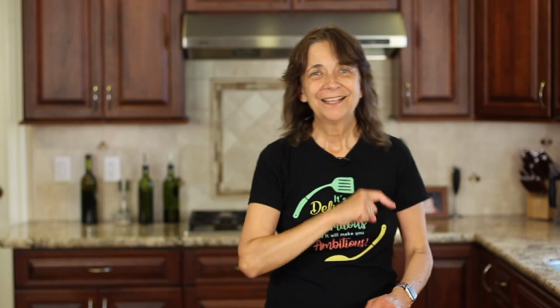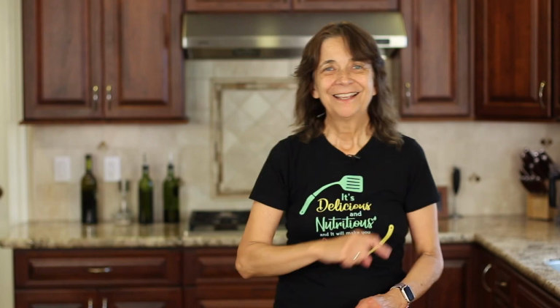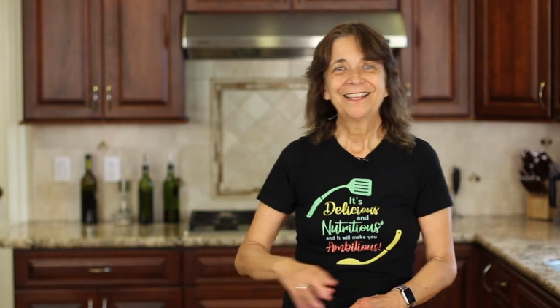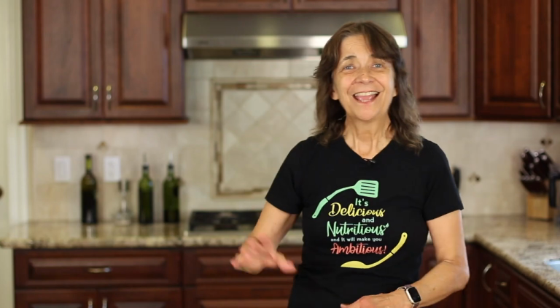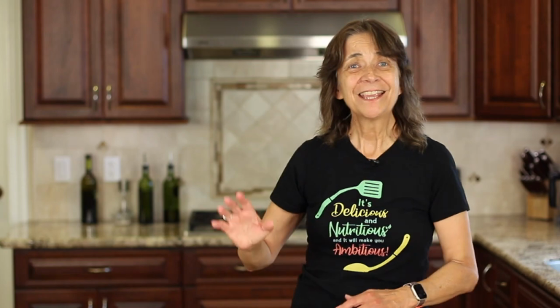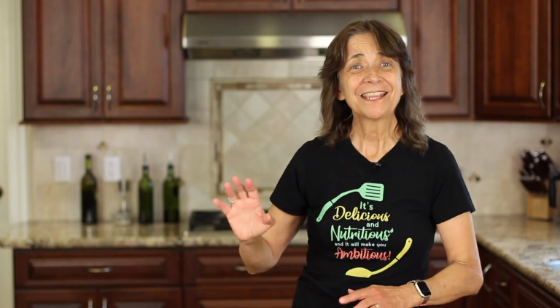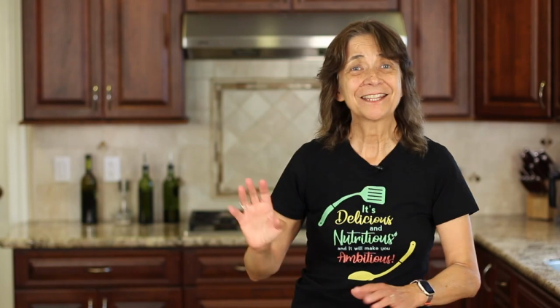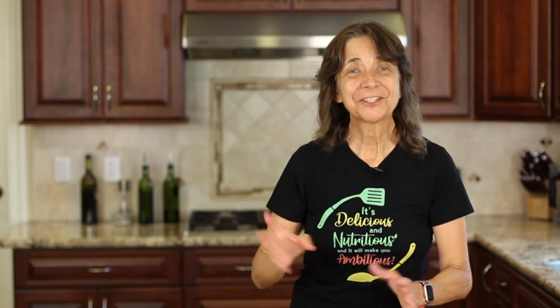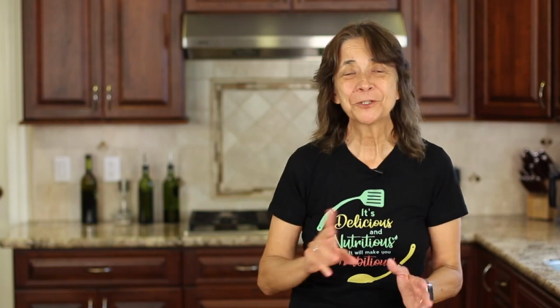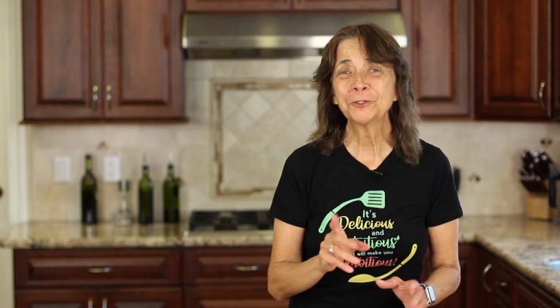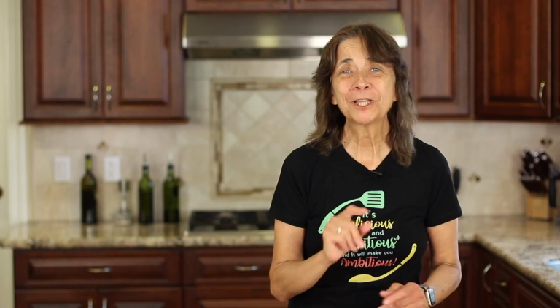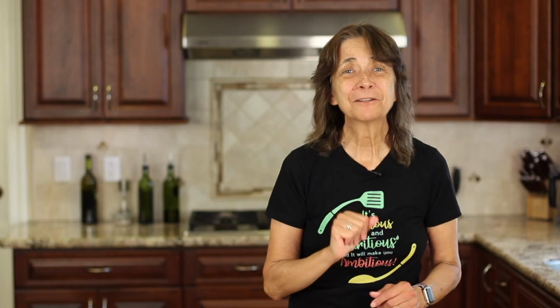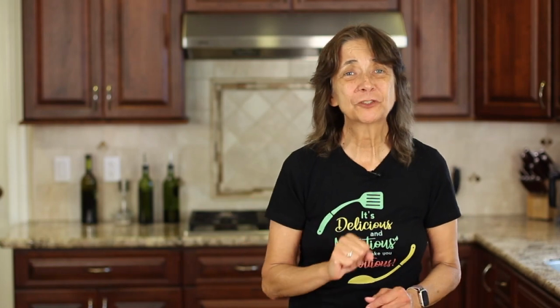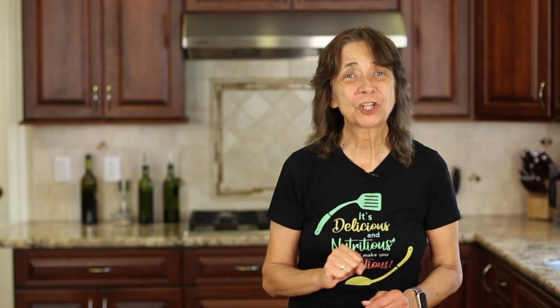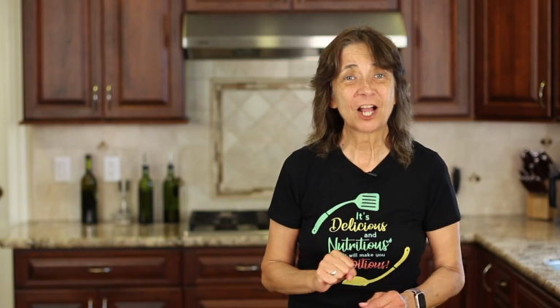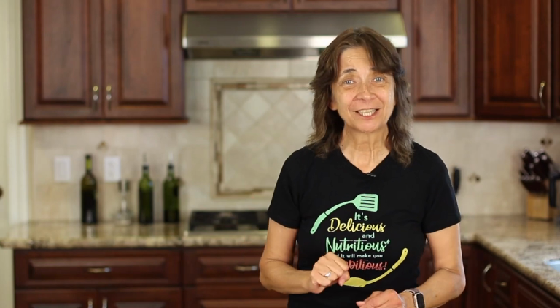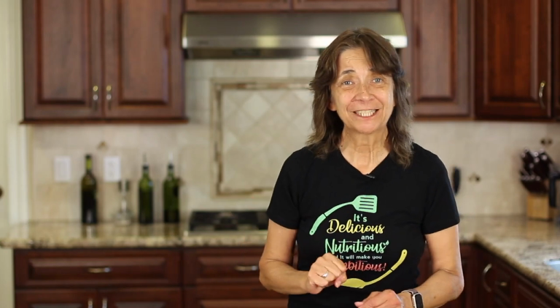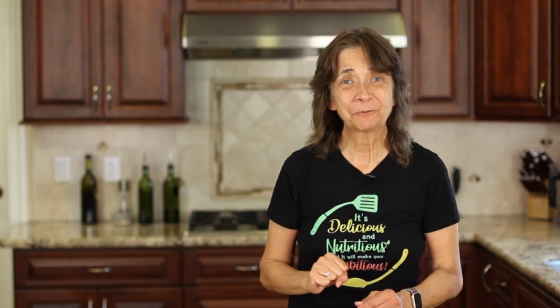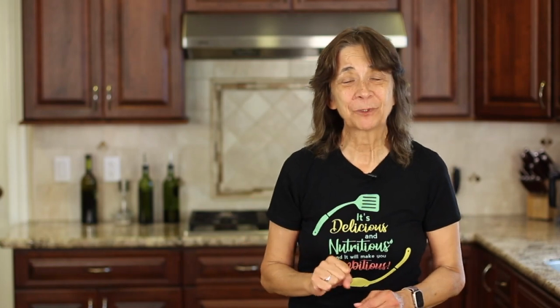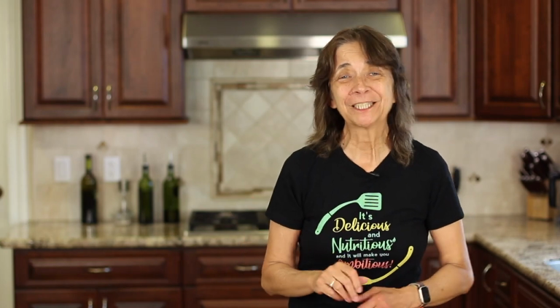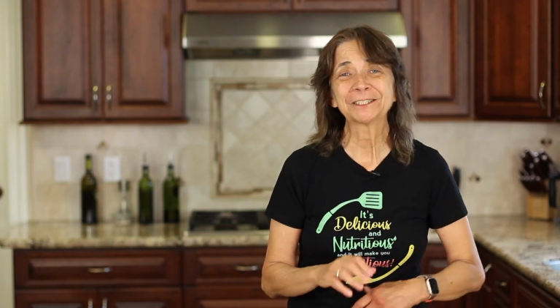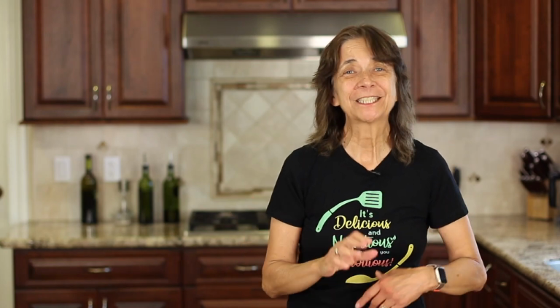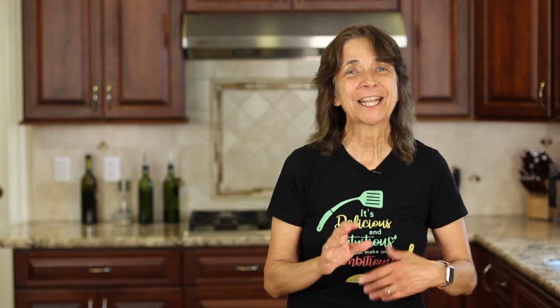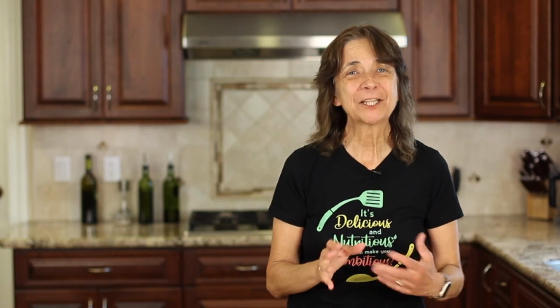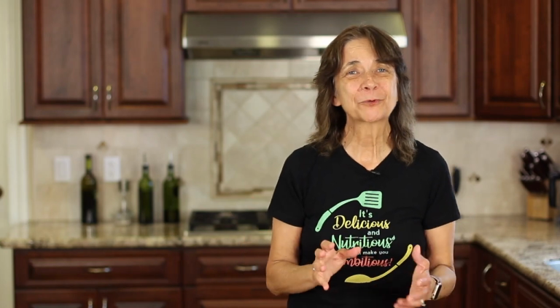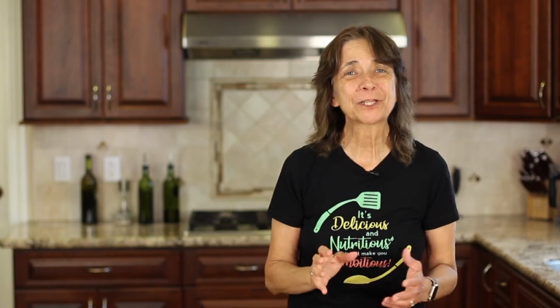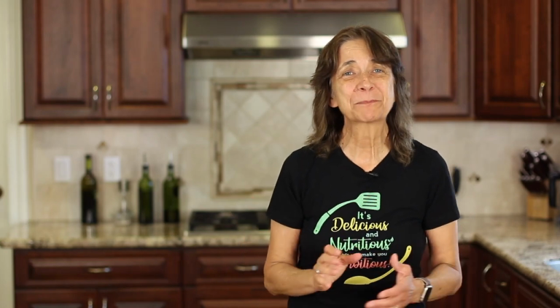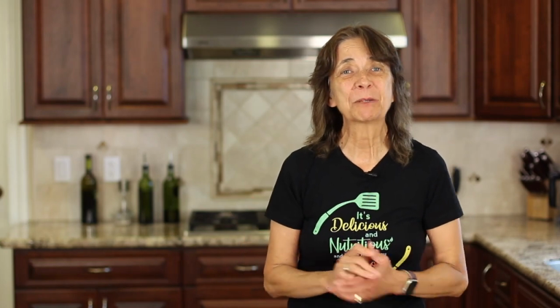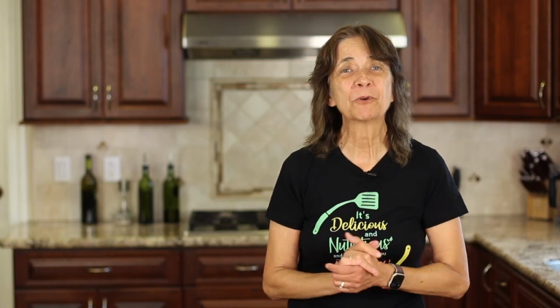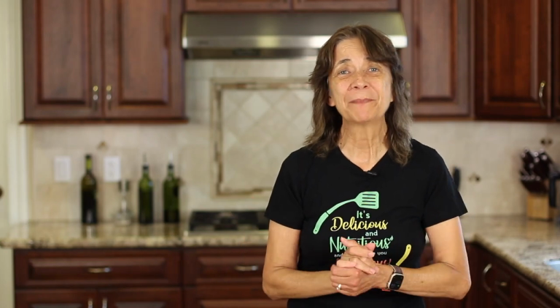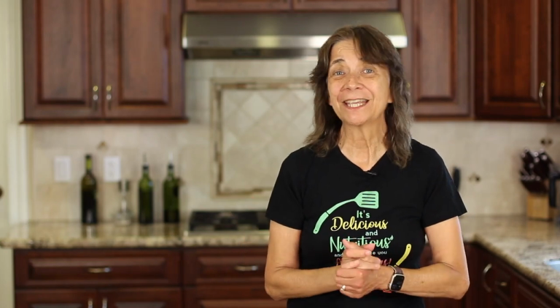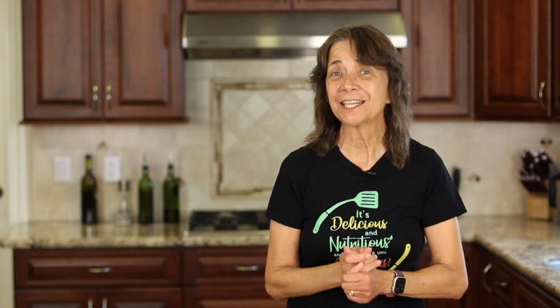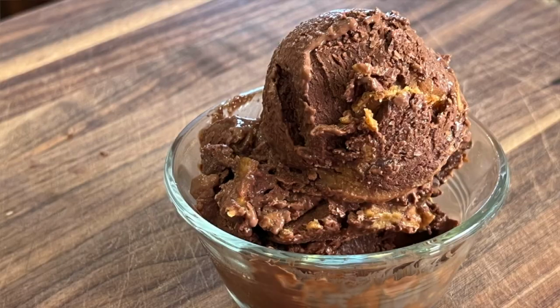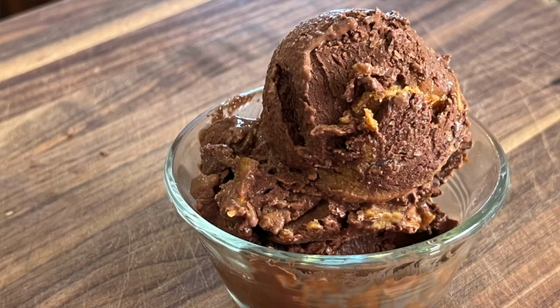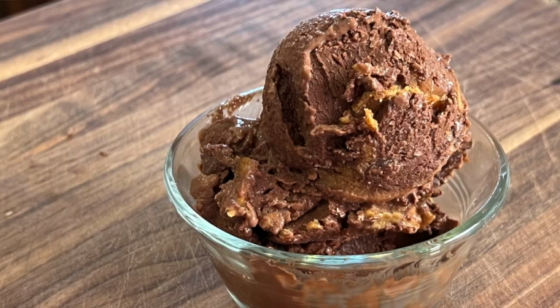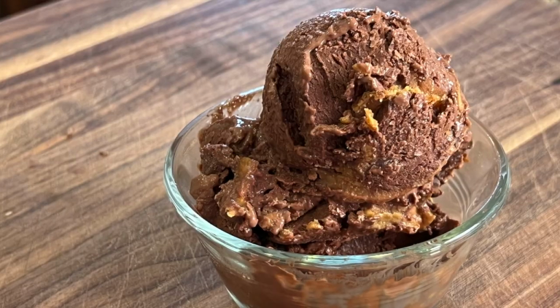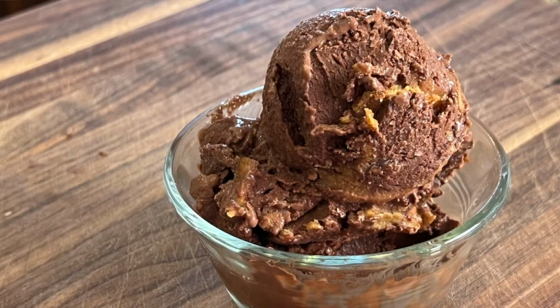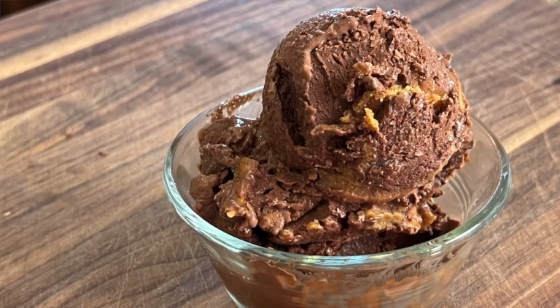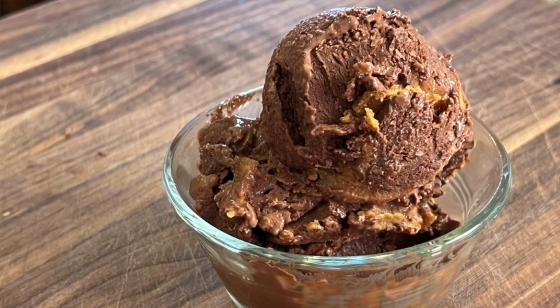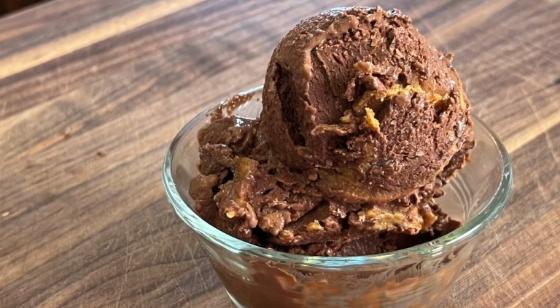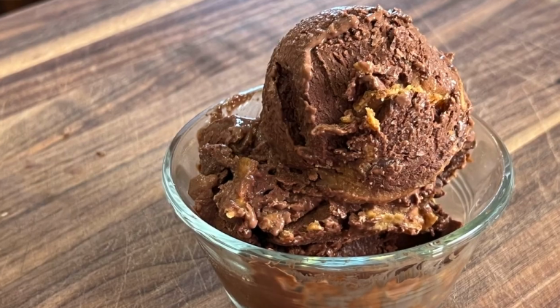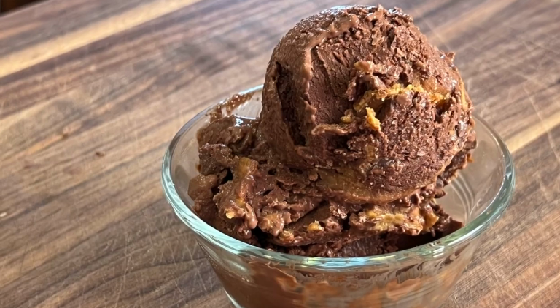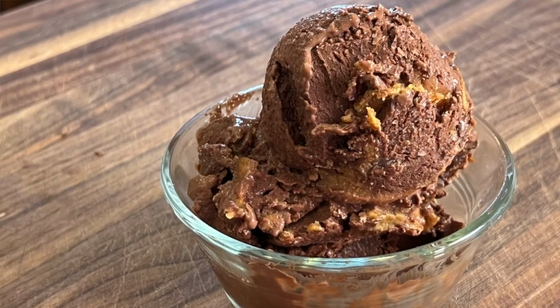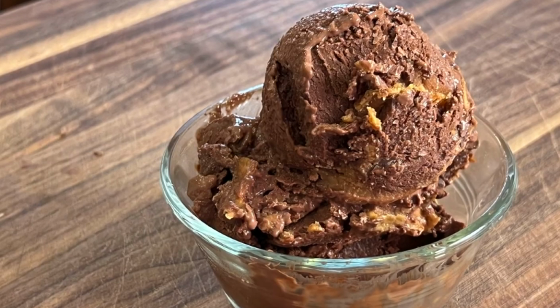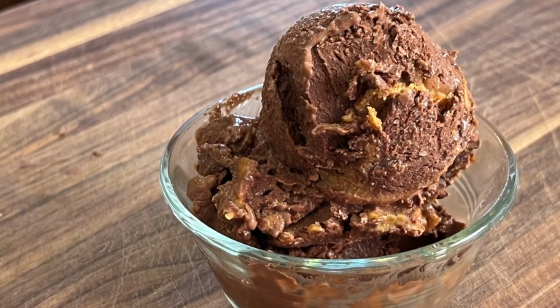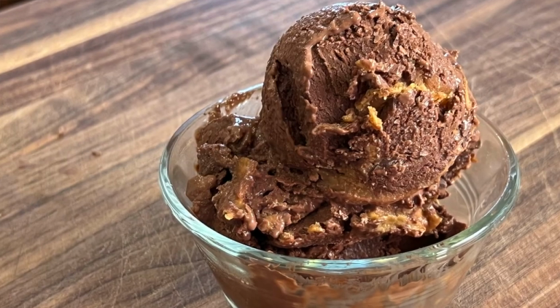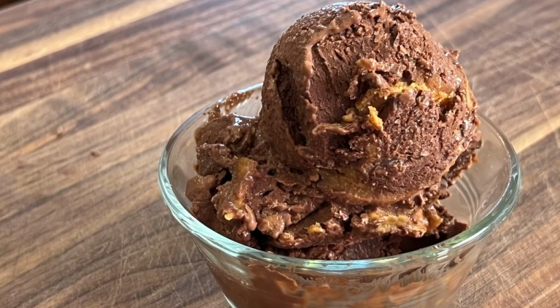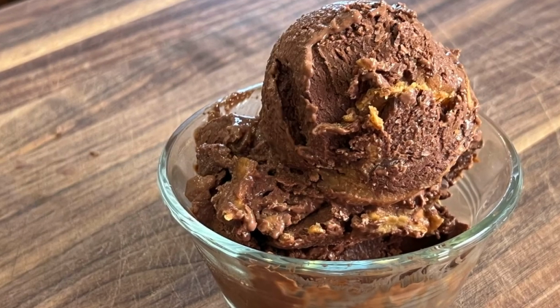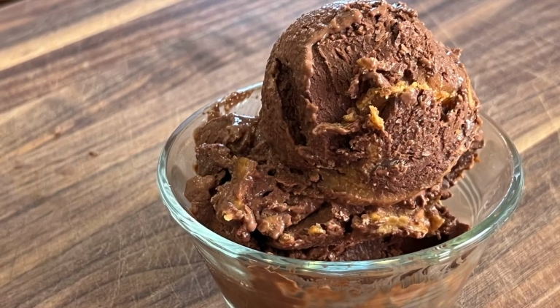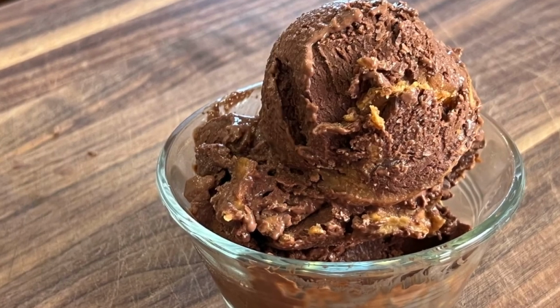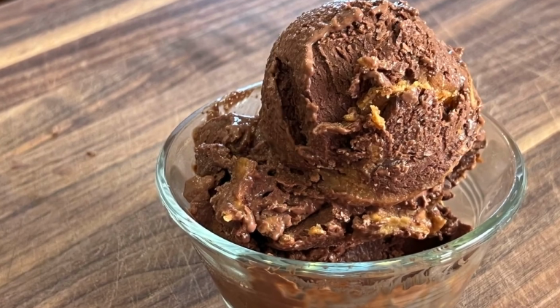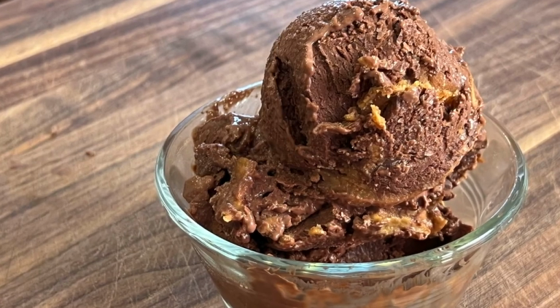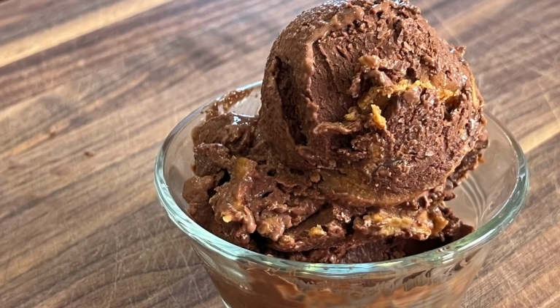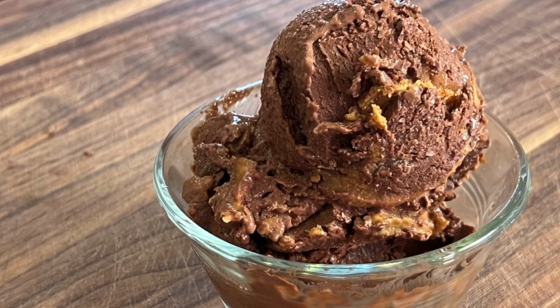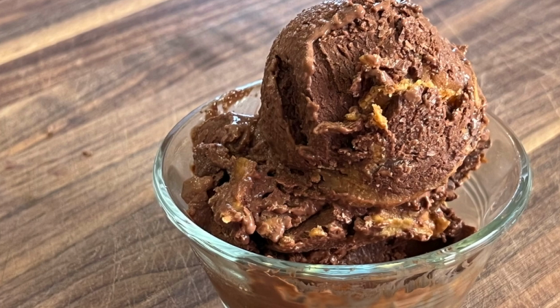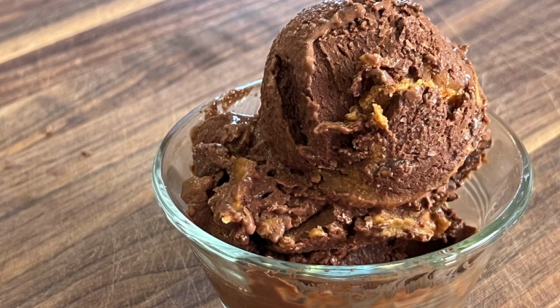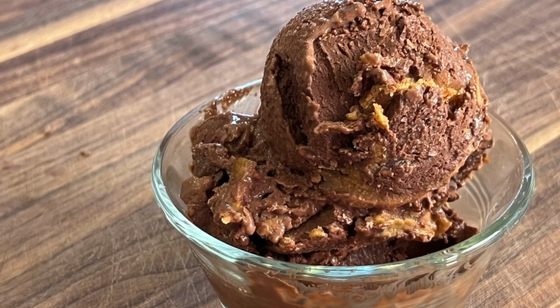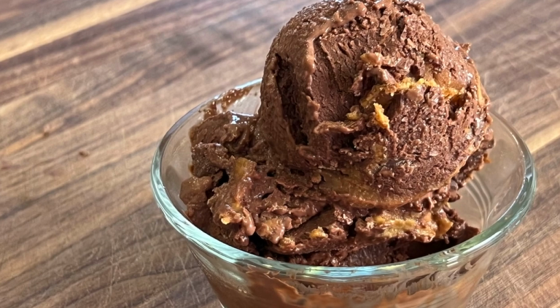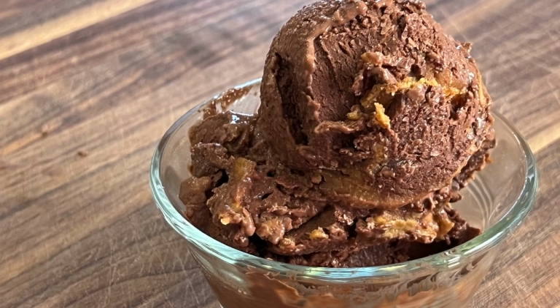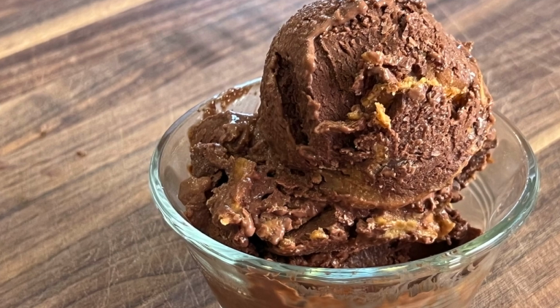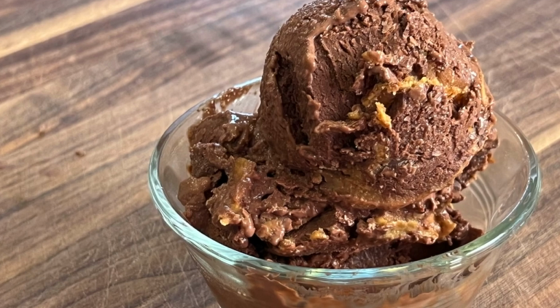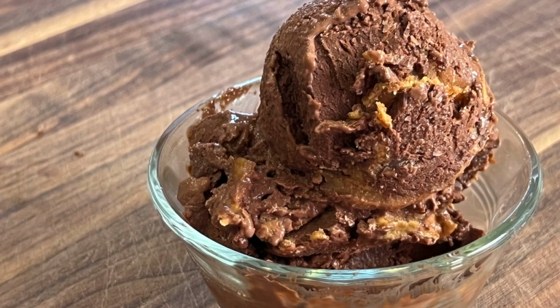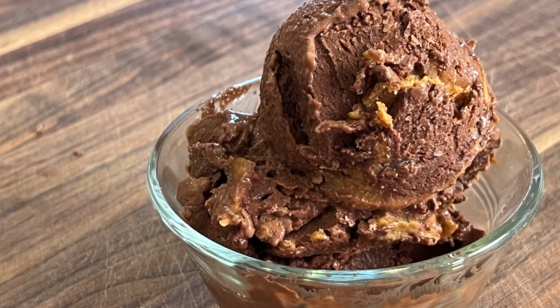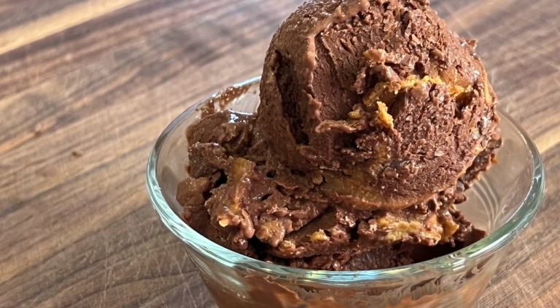Hey! Do you love chocolate? Well, today's recipe we're making chocolate ice cream out of cottage cheese.